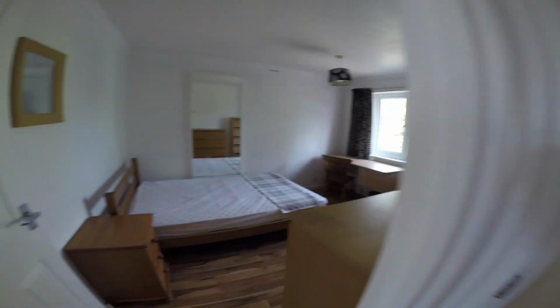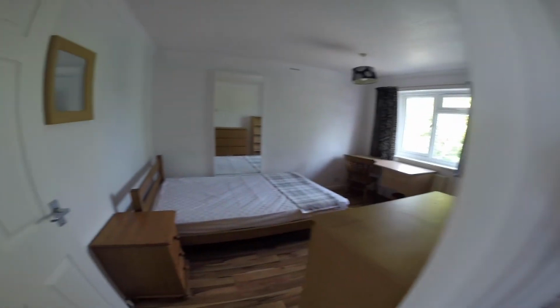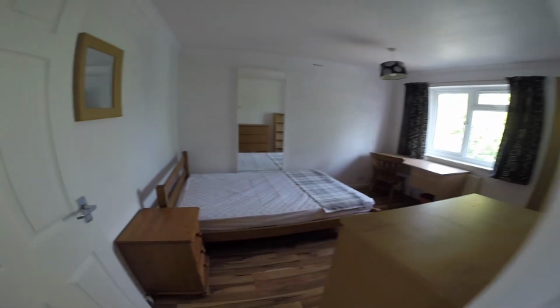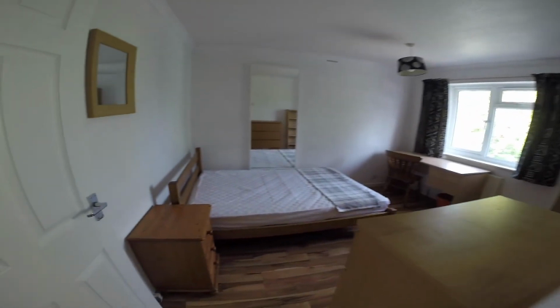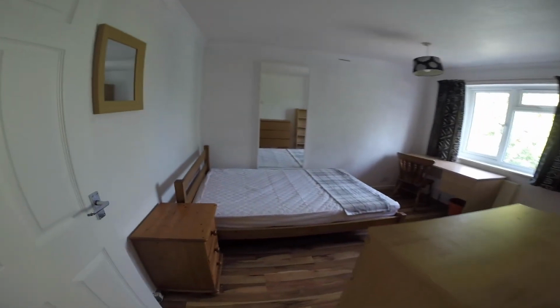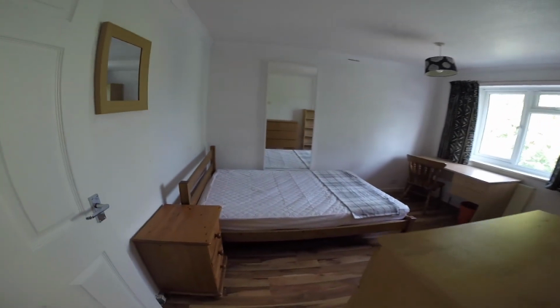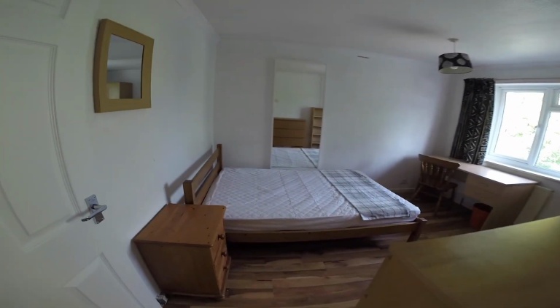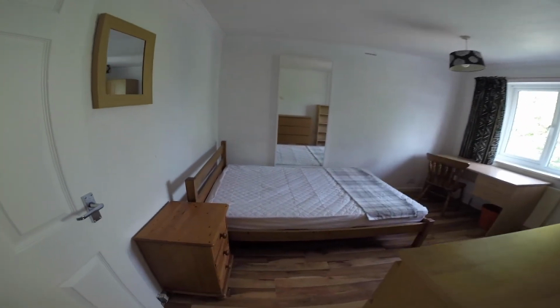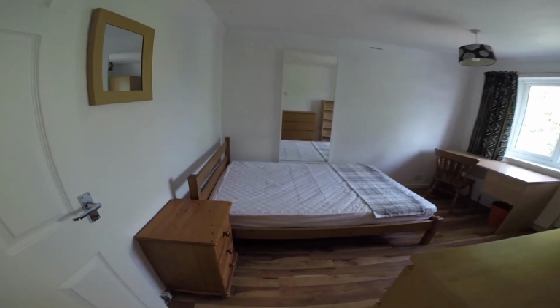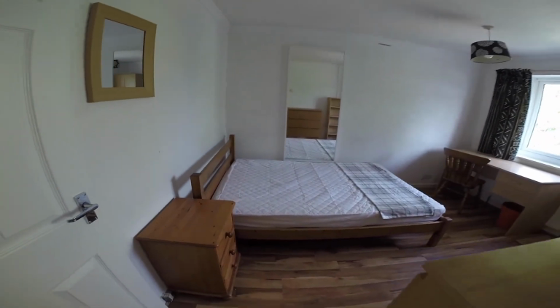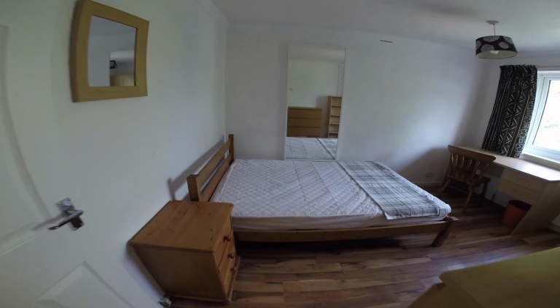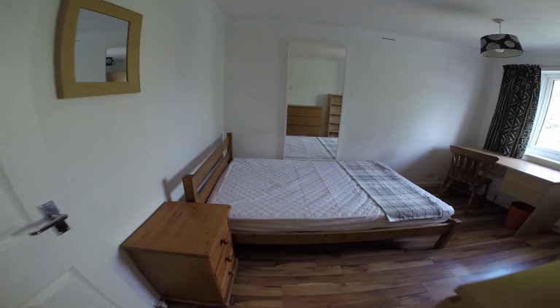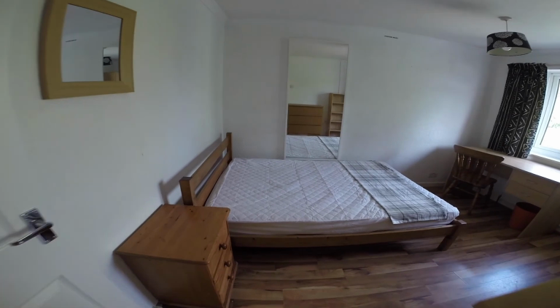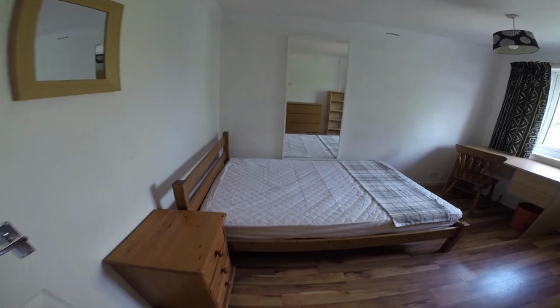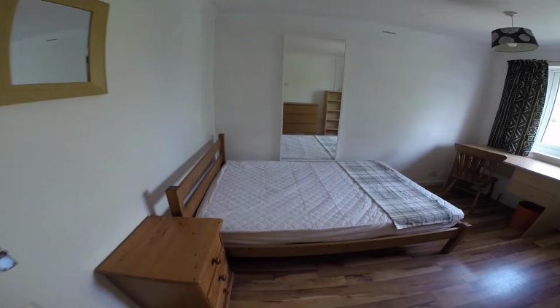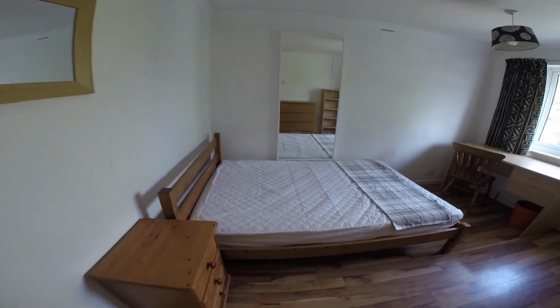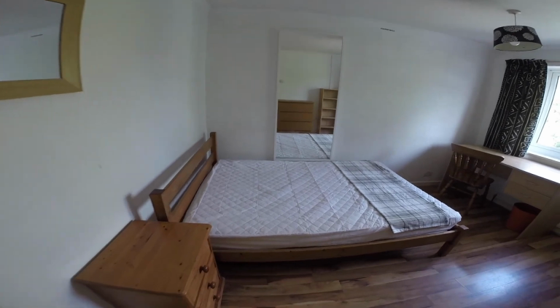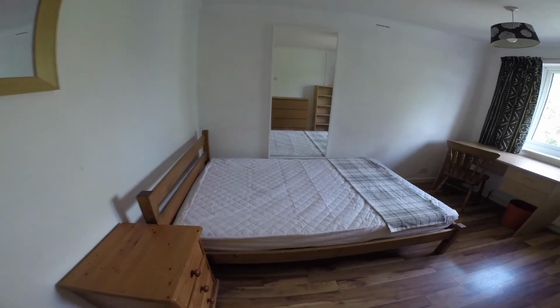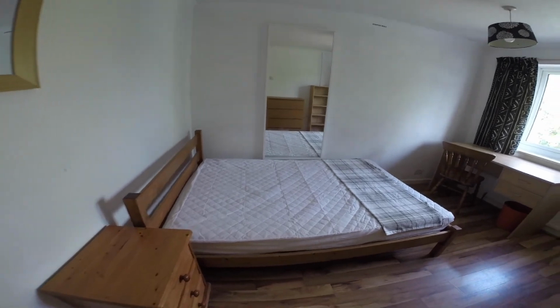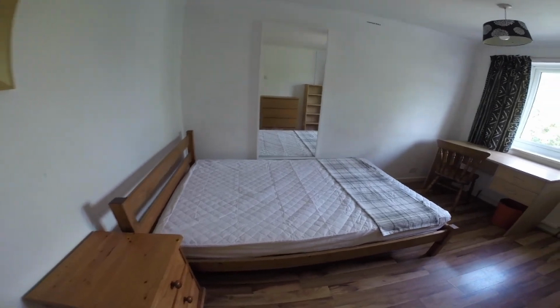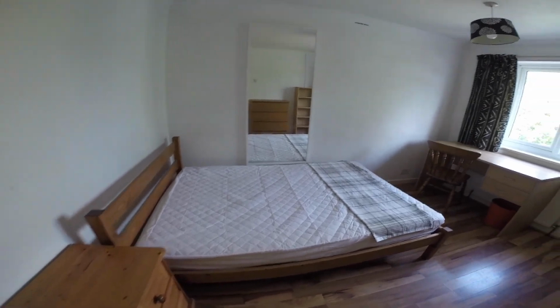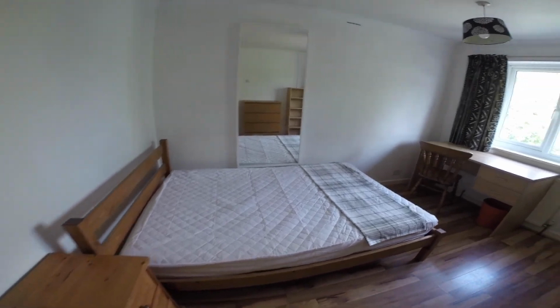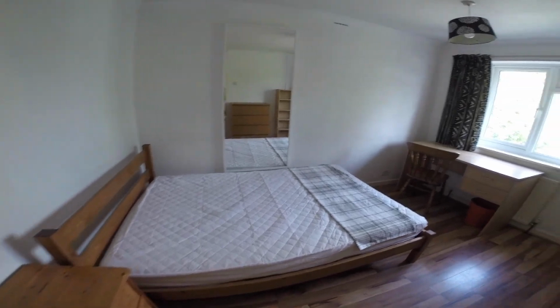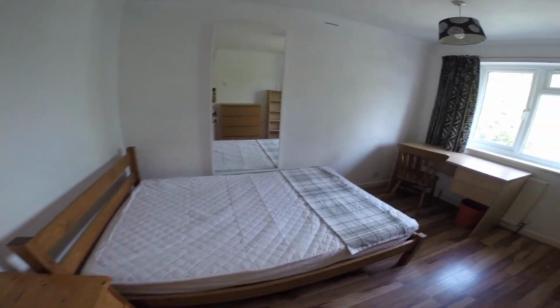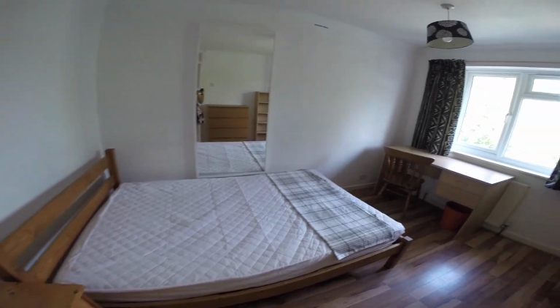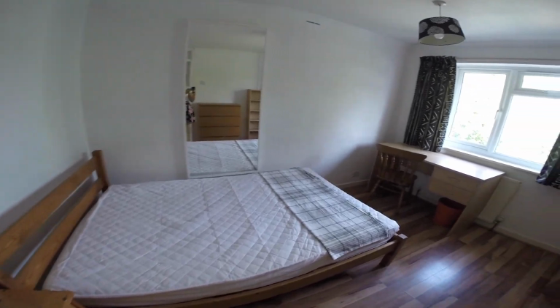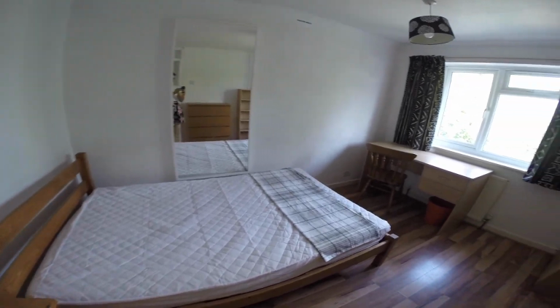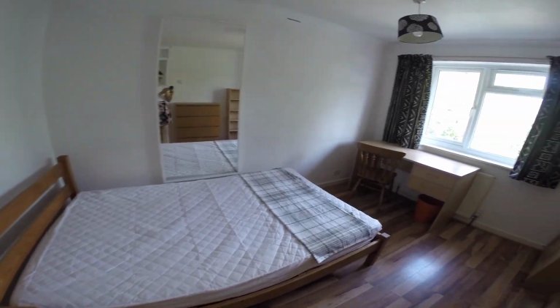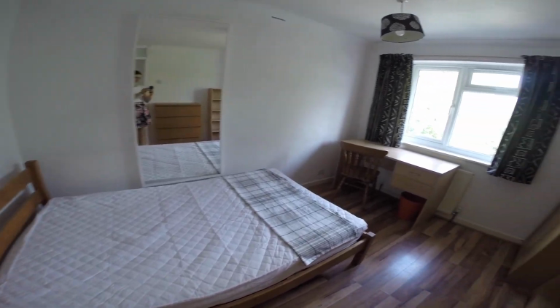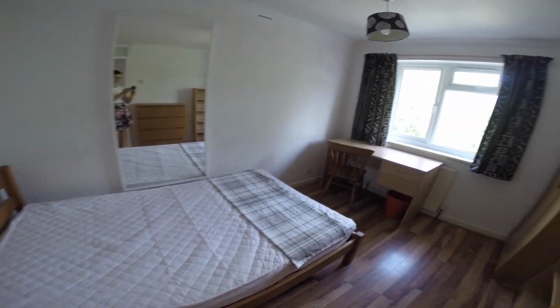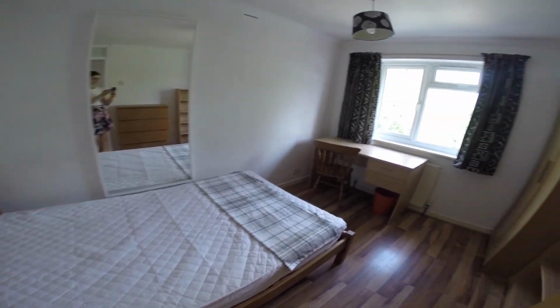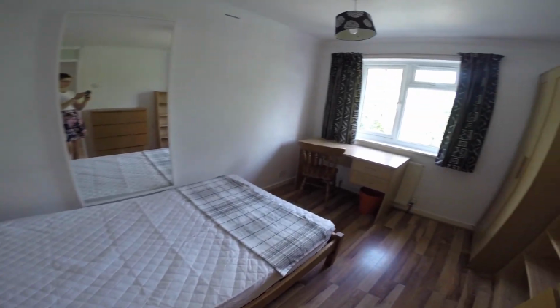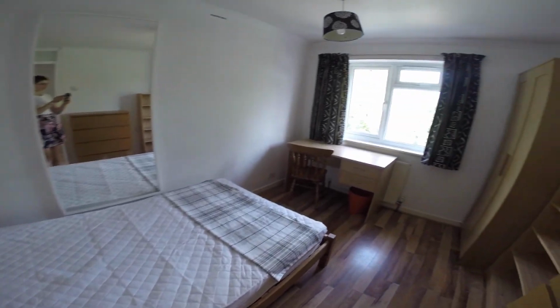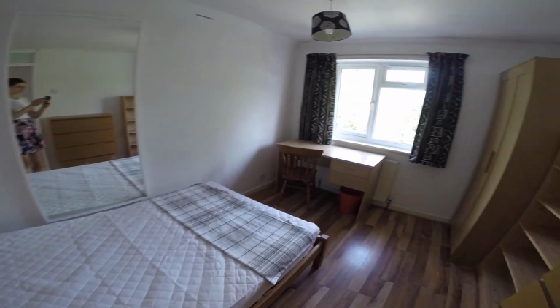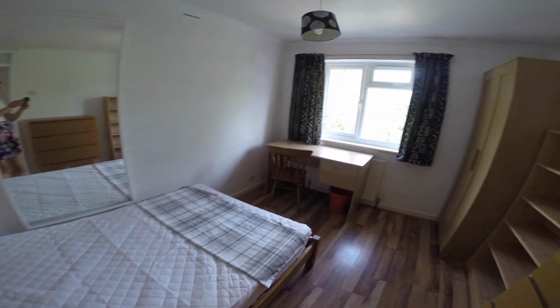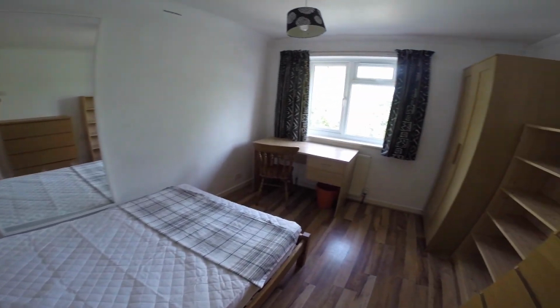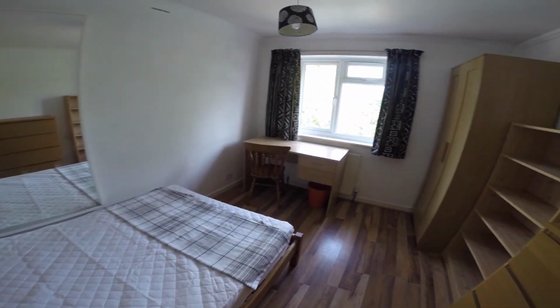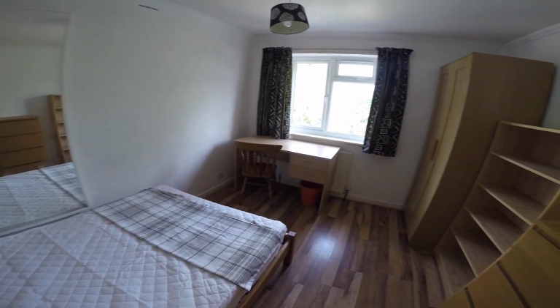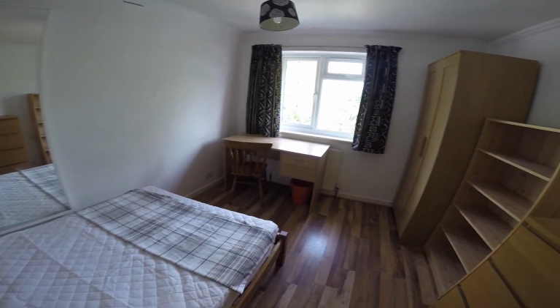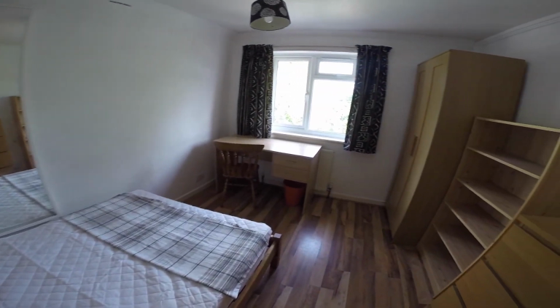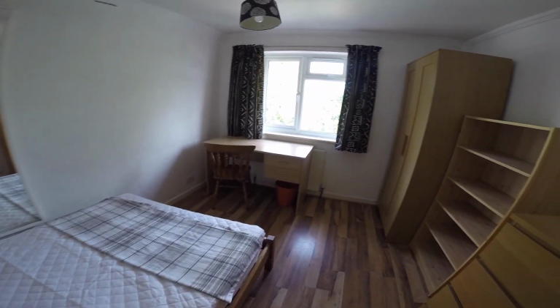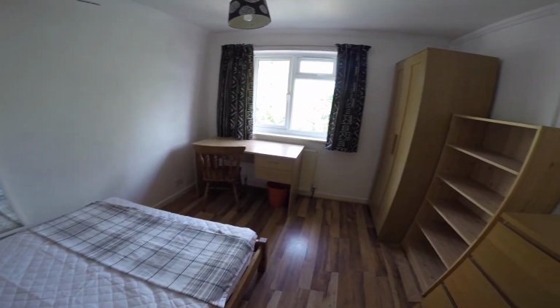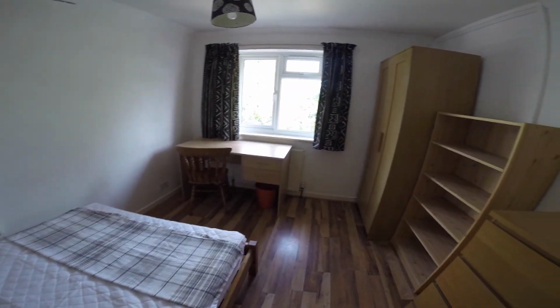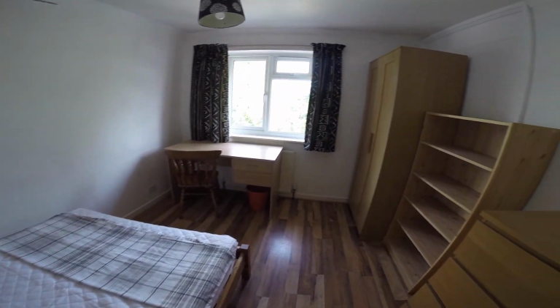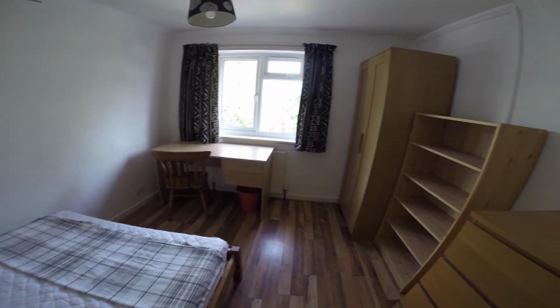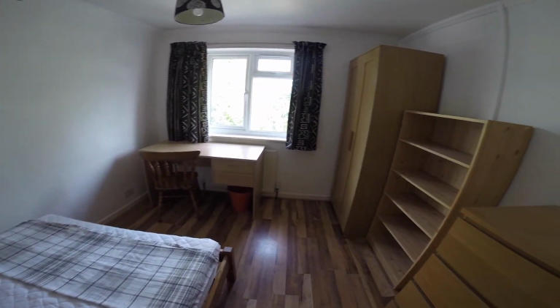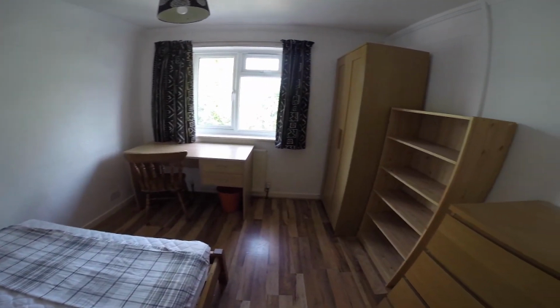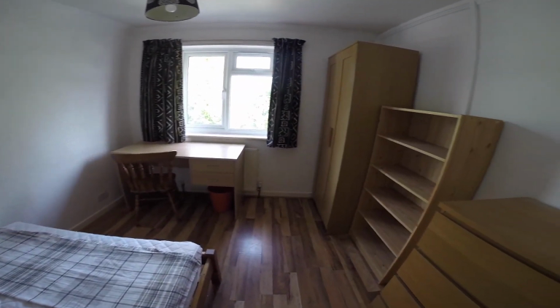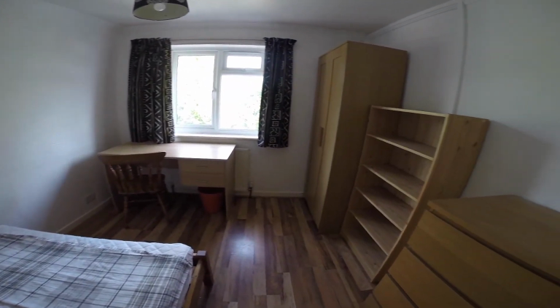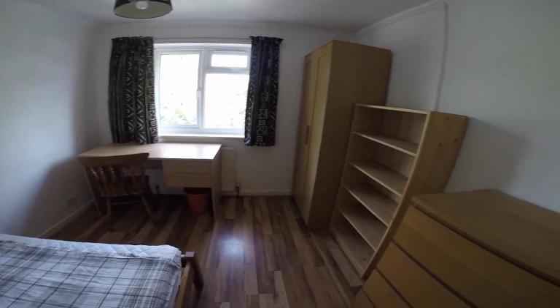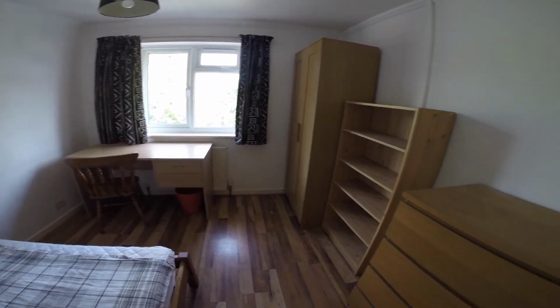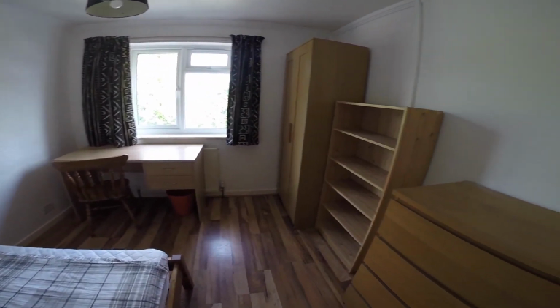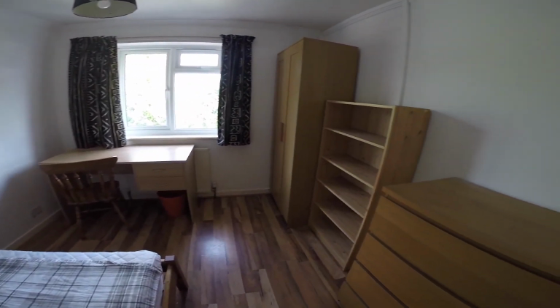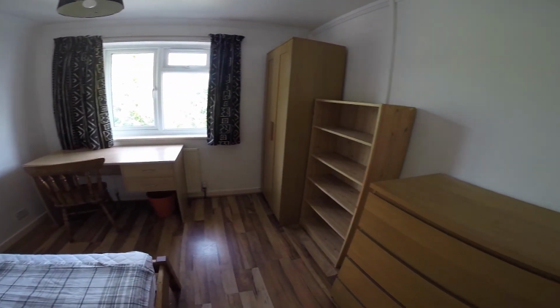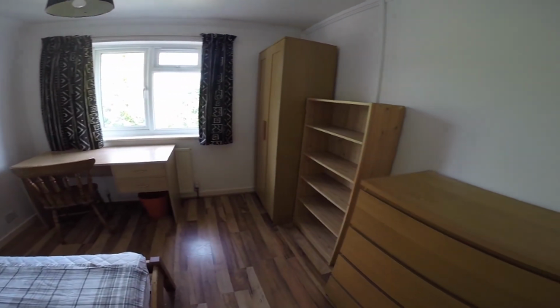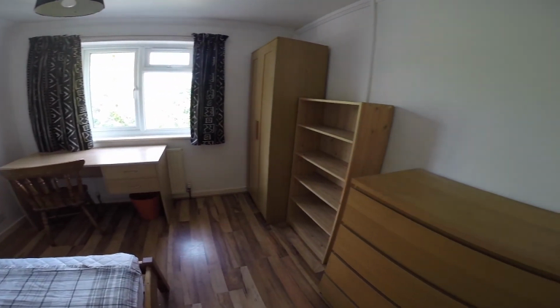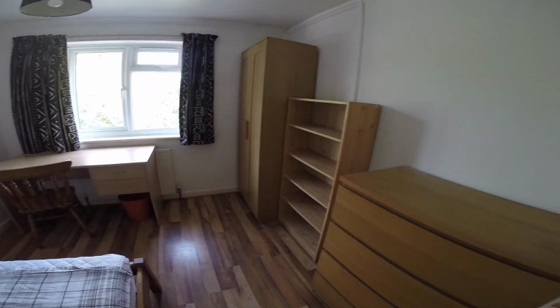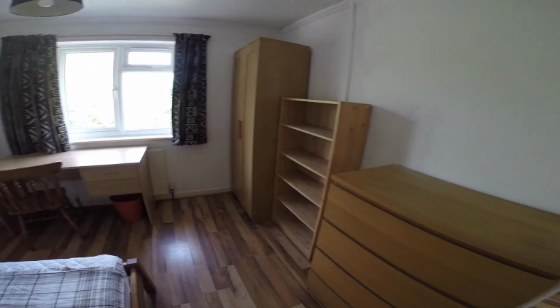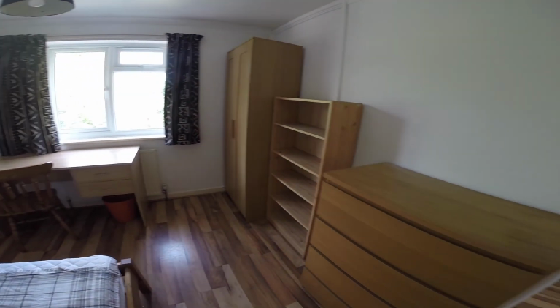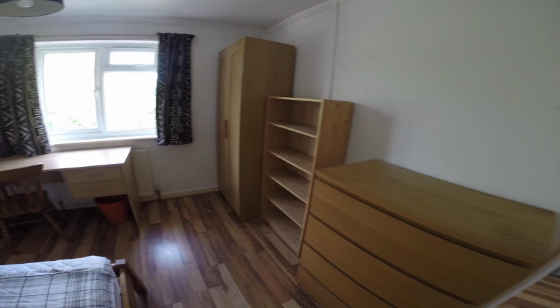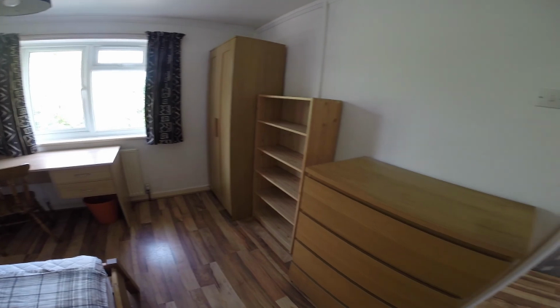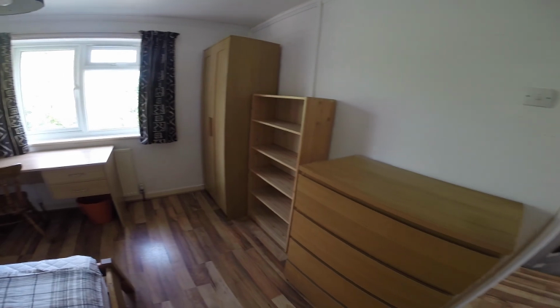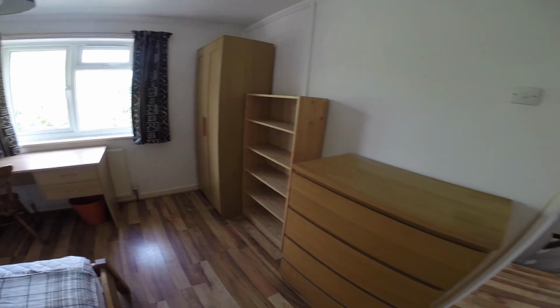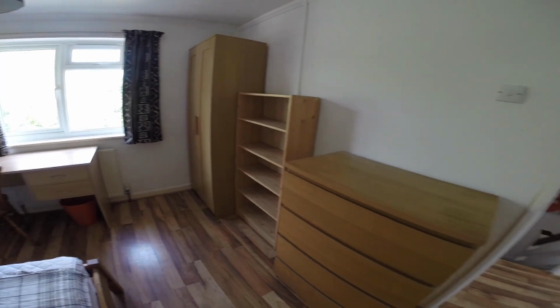Next to it we have bedroom number three, a spacious room with a bed, a desk as well as plenty of storage space.